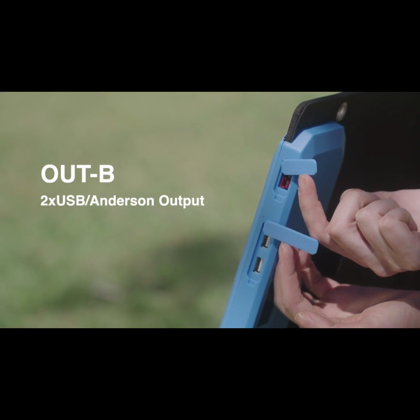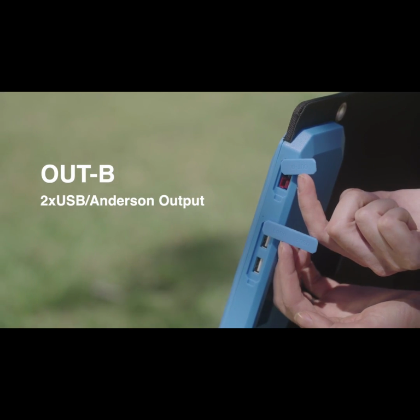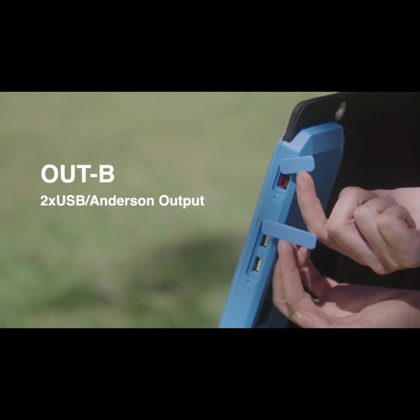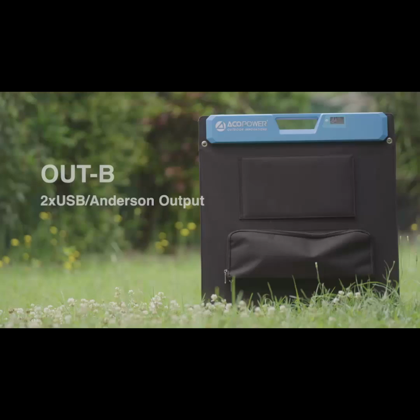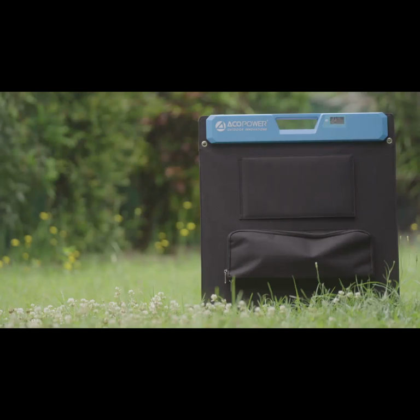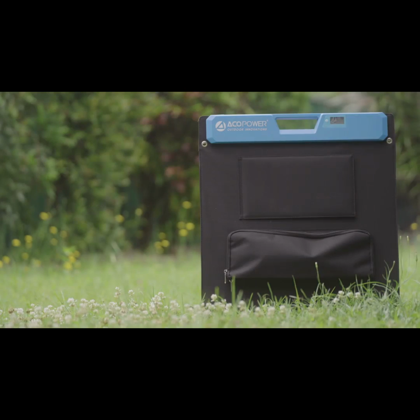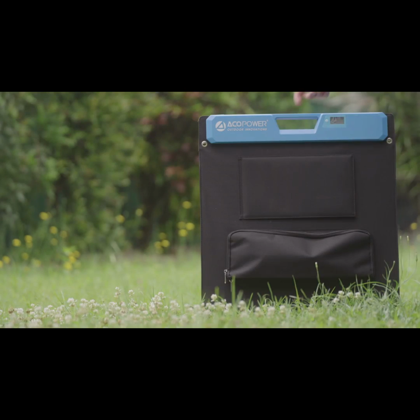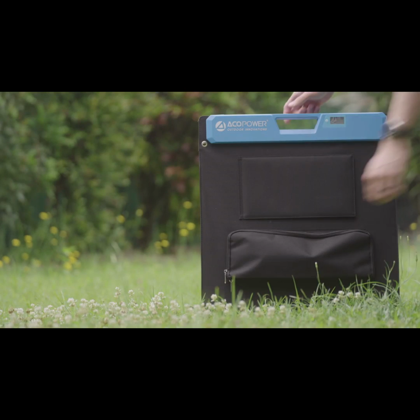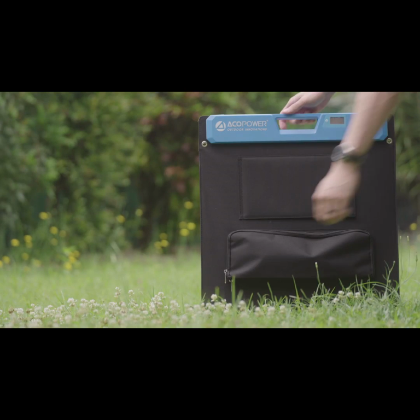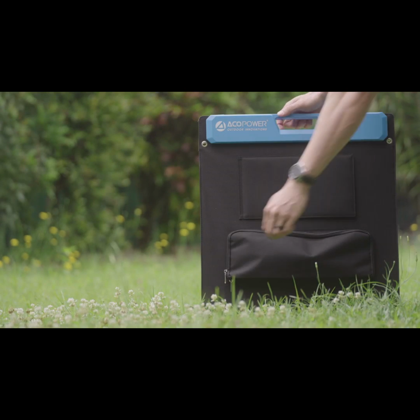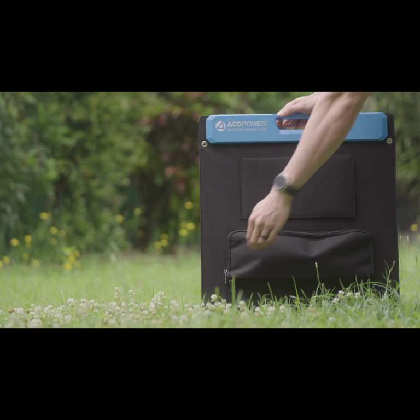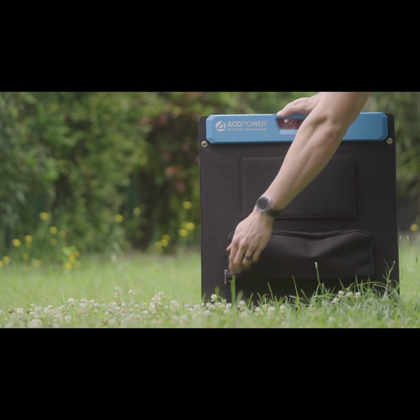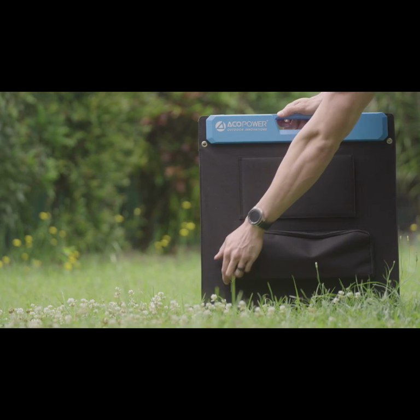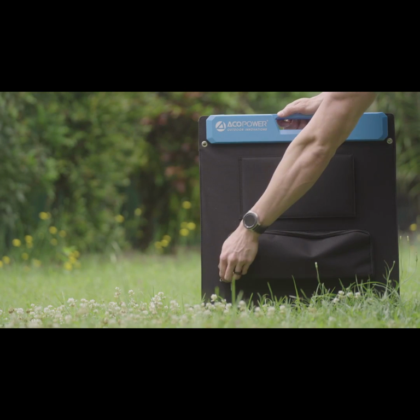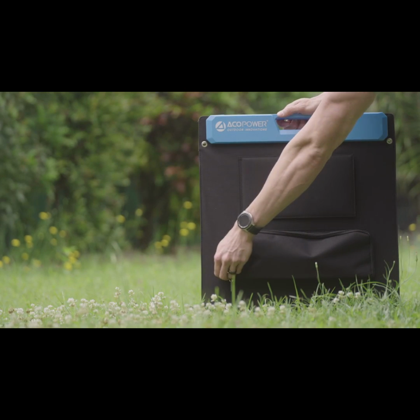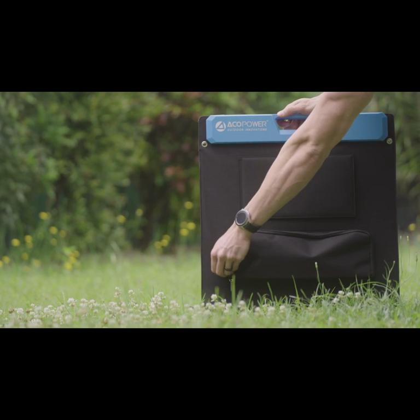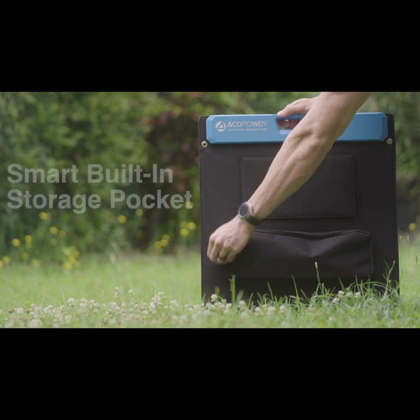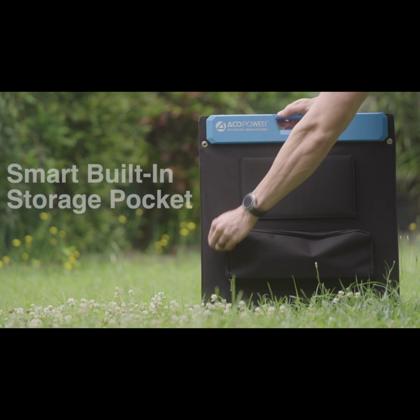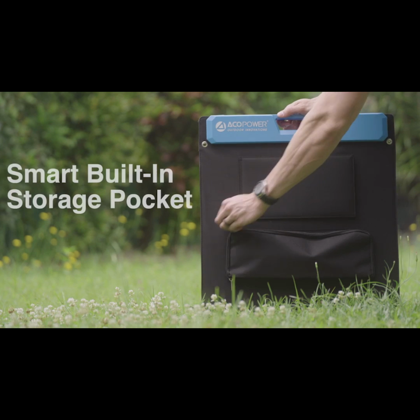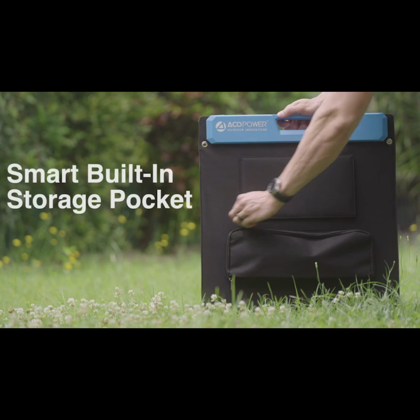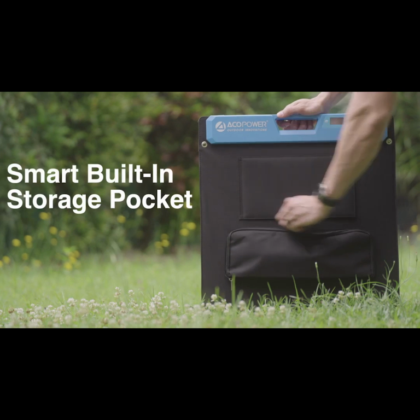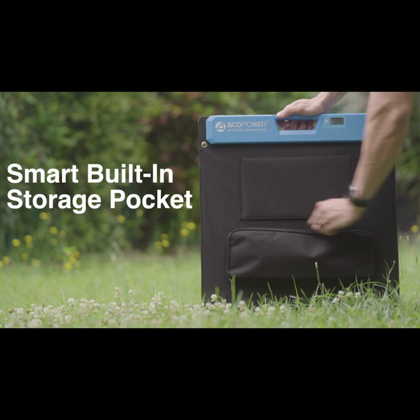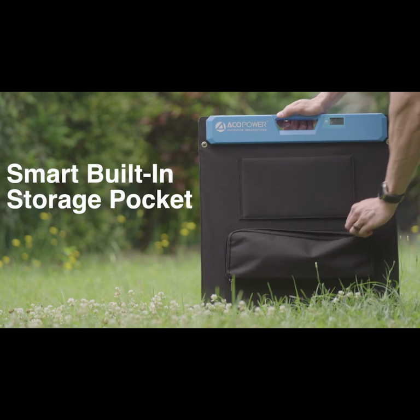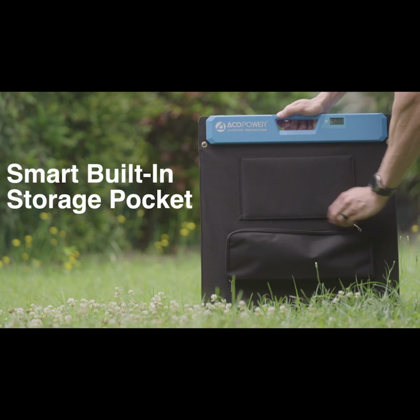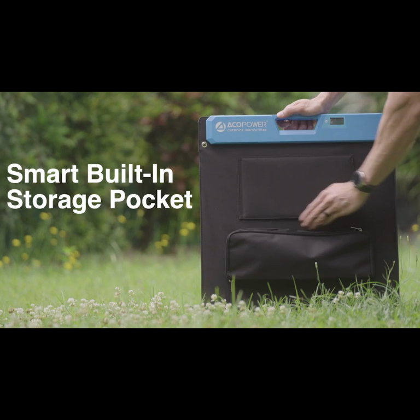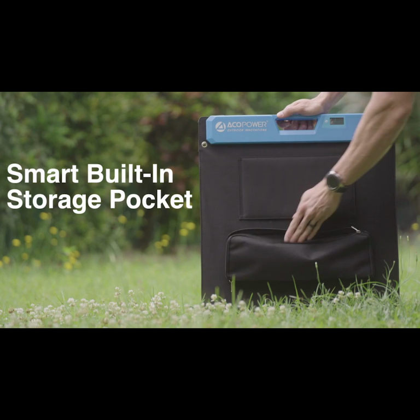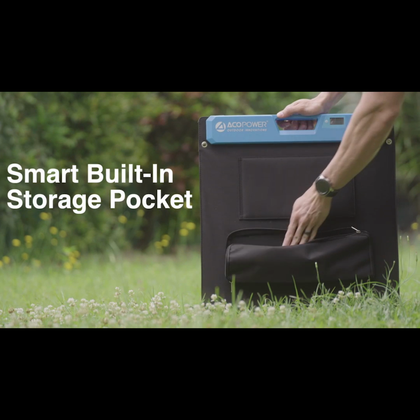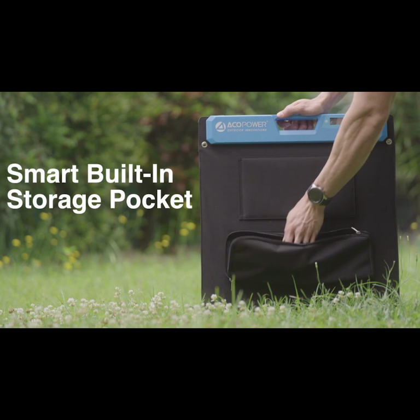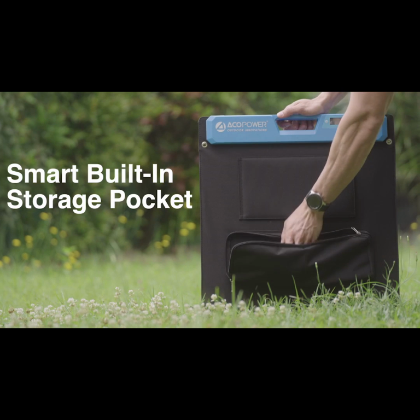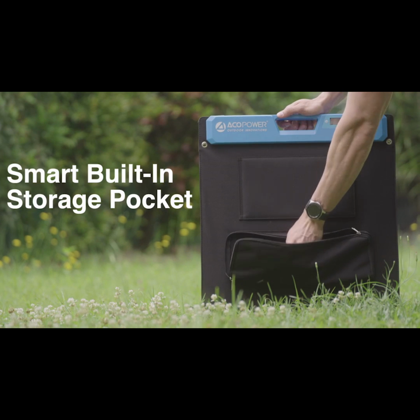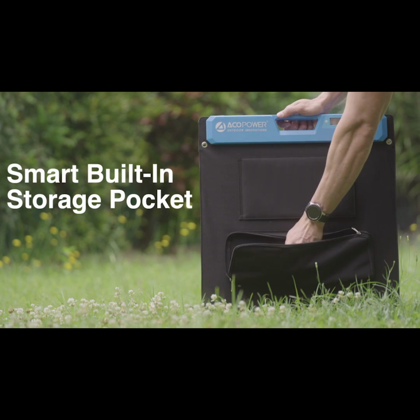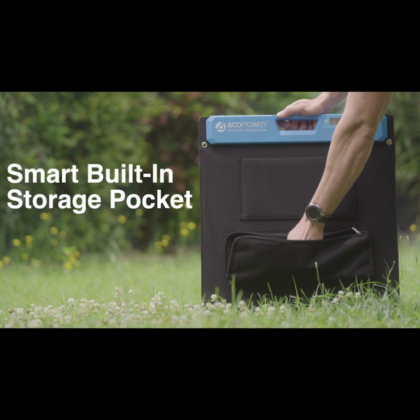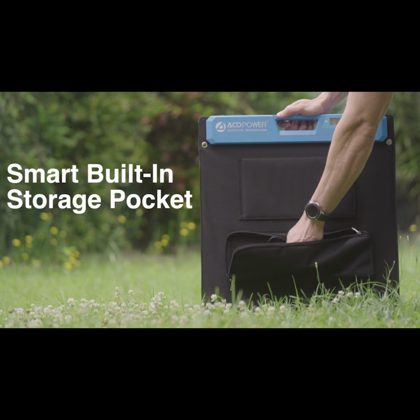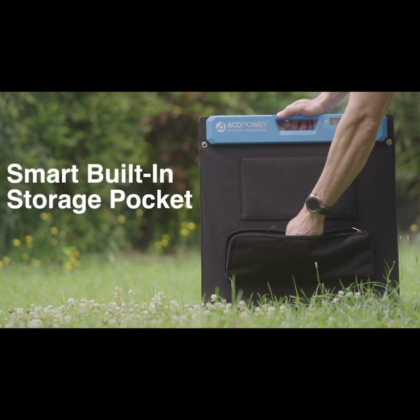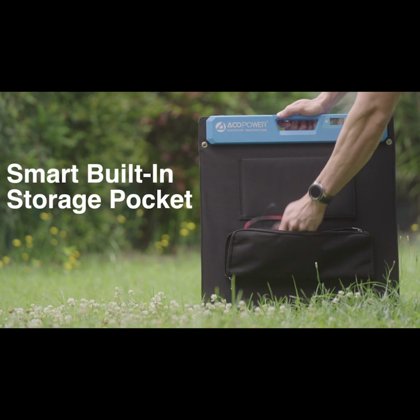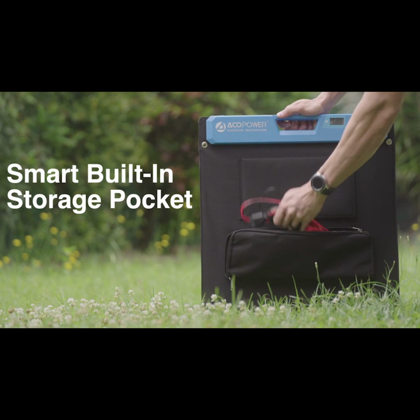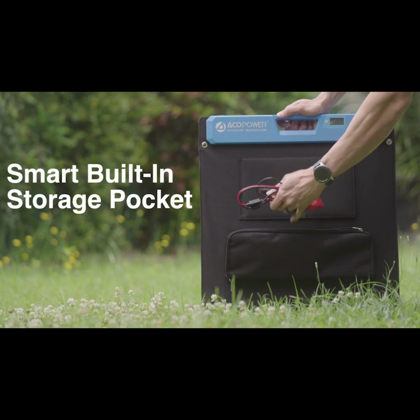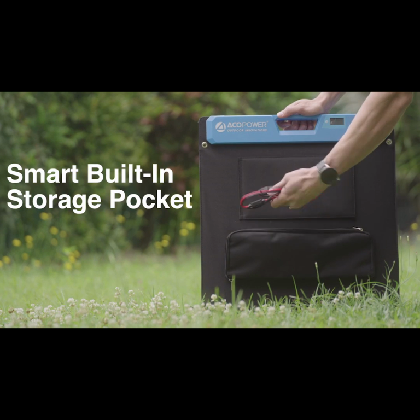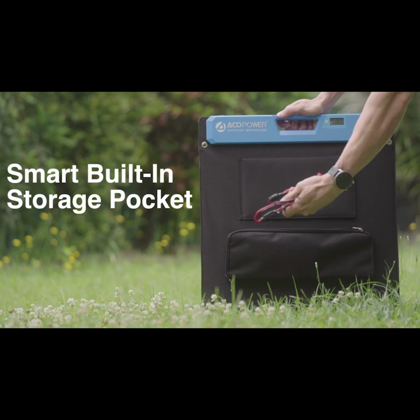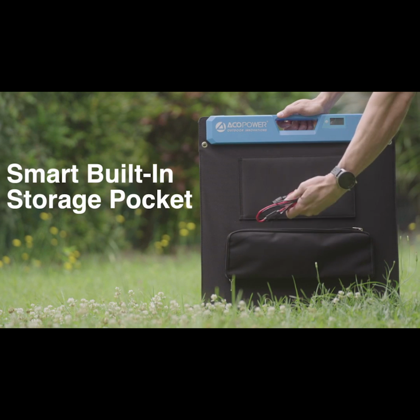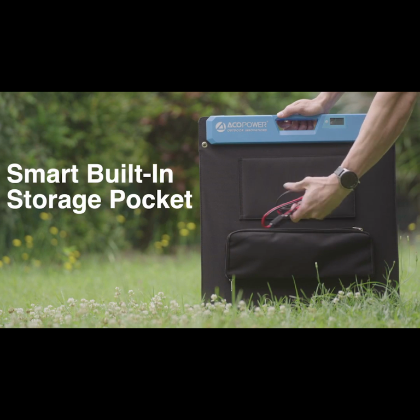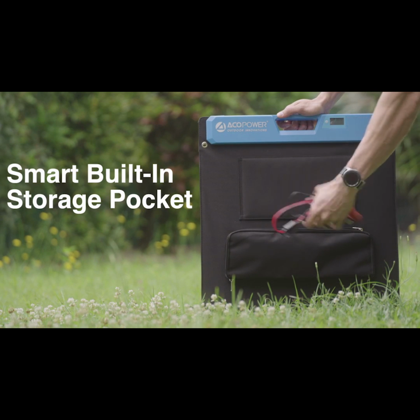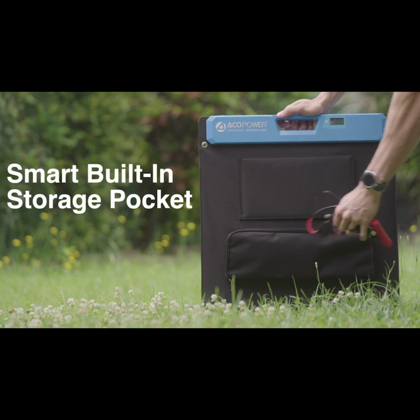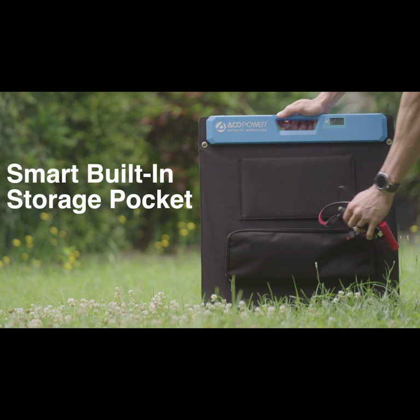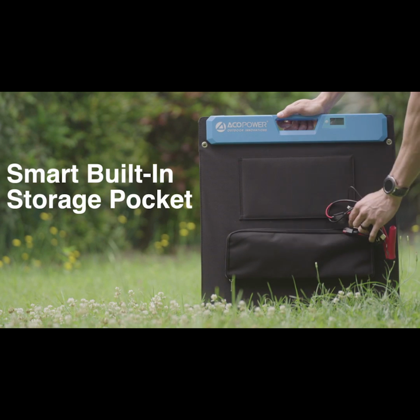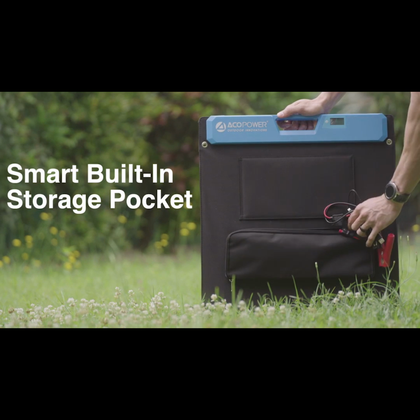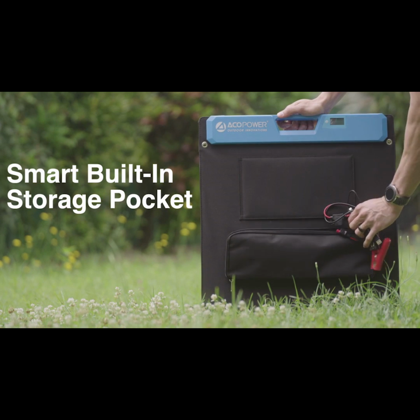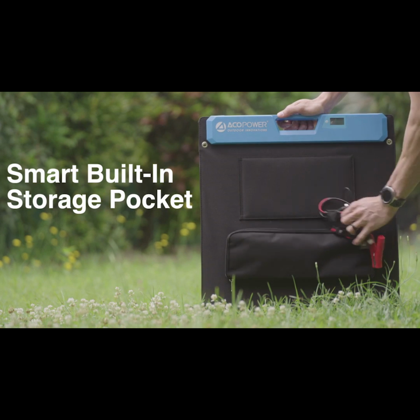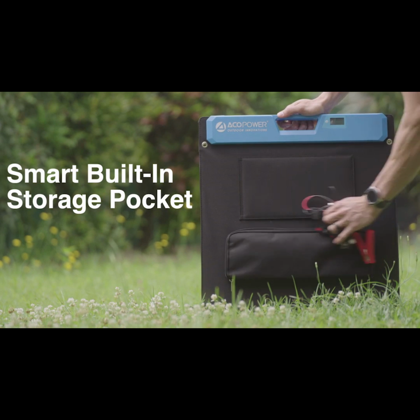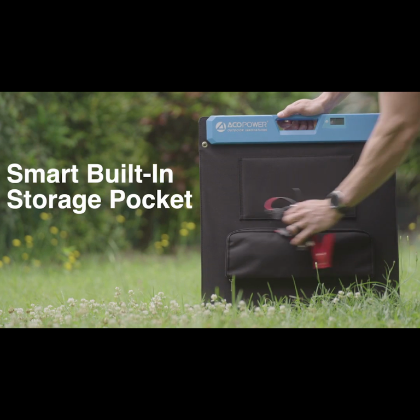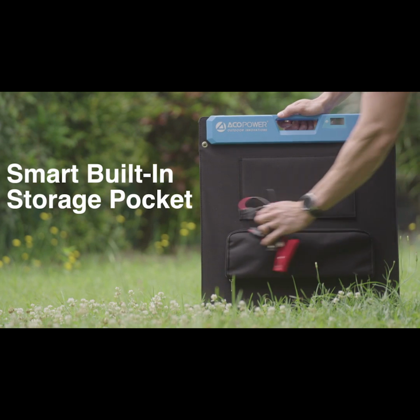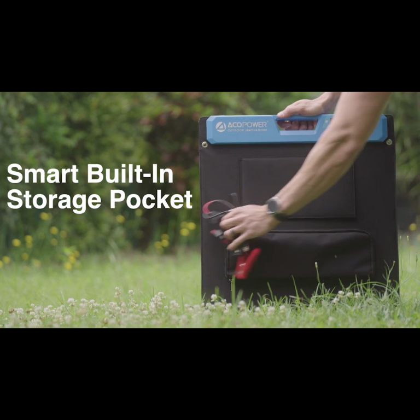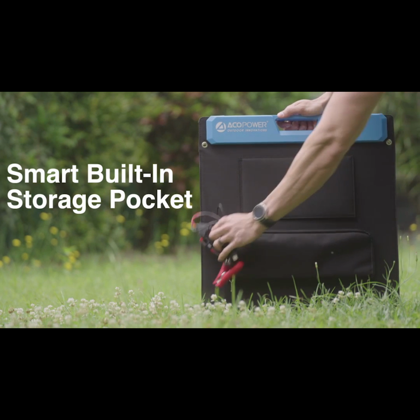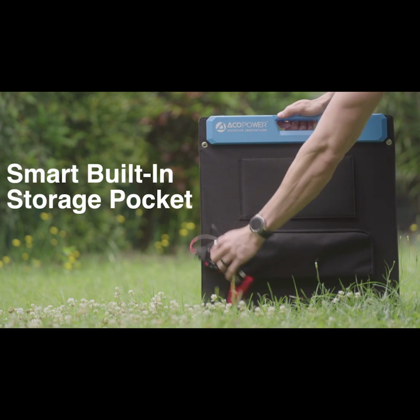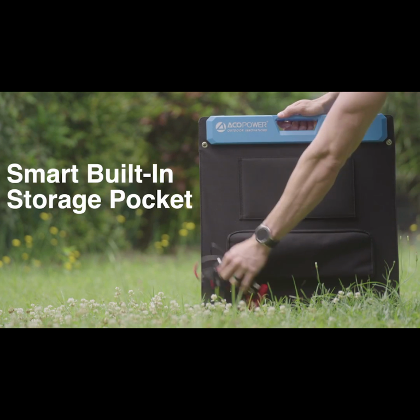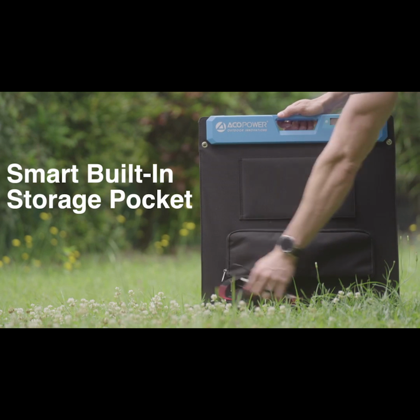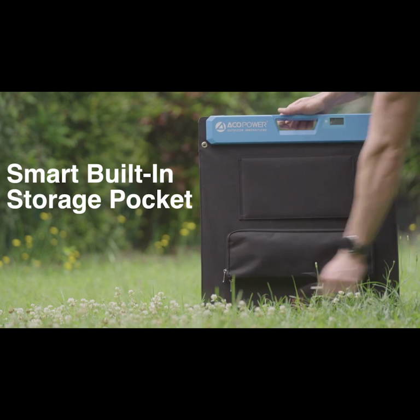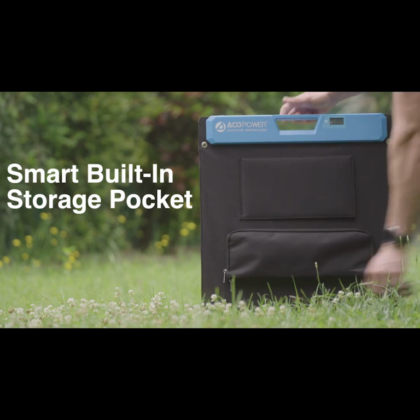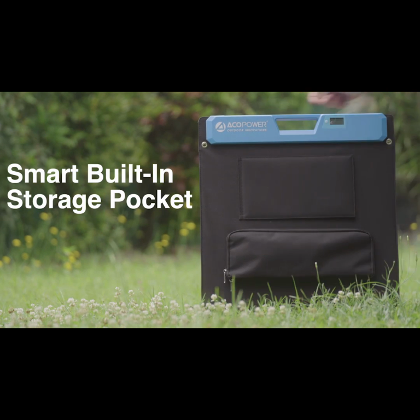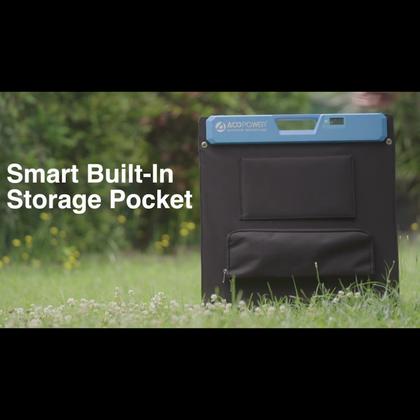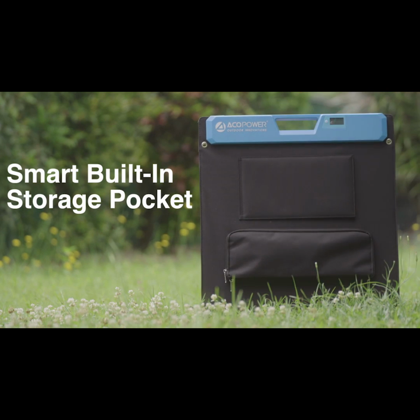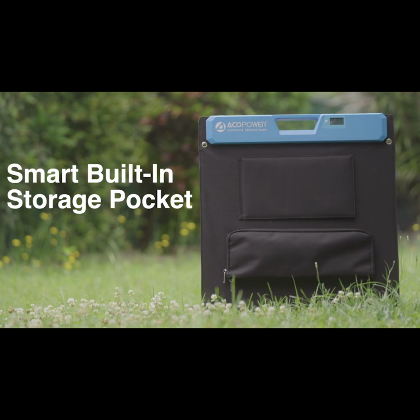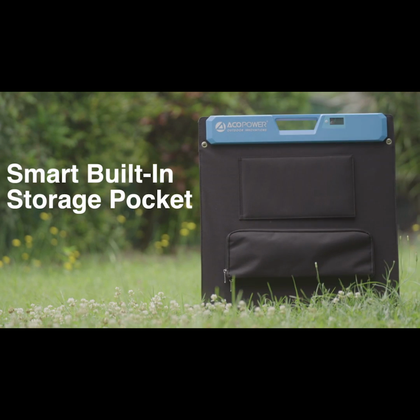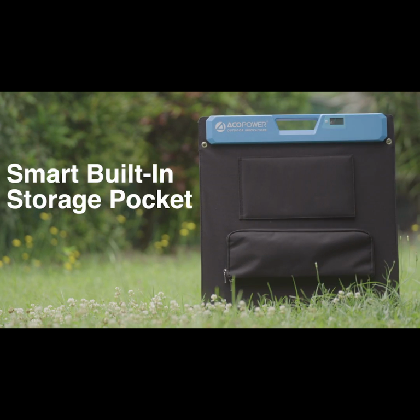With the smart built-in storage pocket, you have space to place cords, cables, and other small accessories.